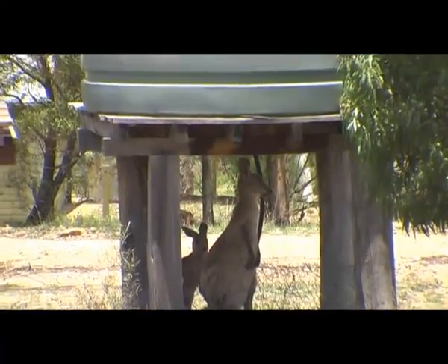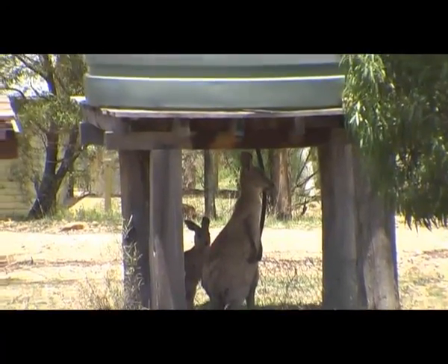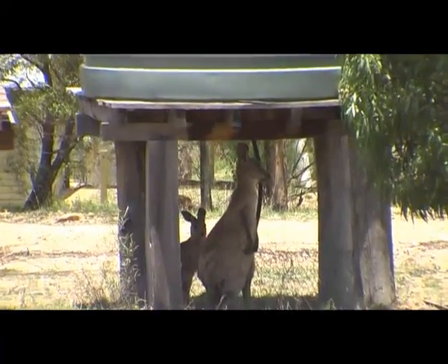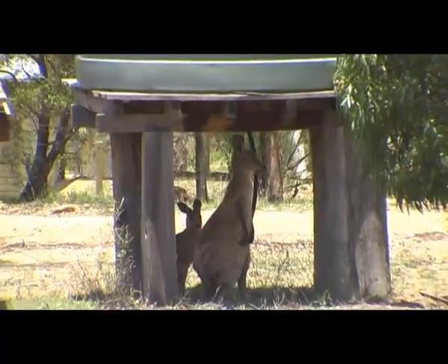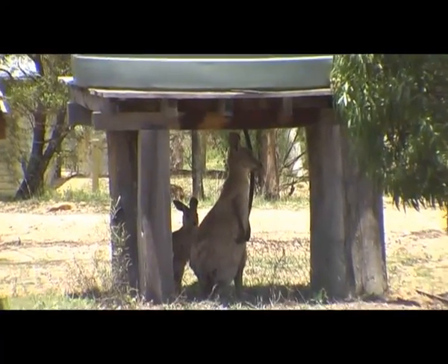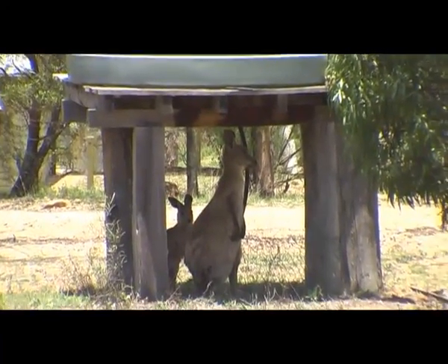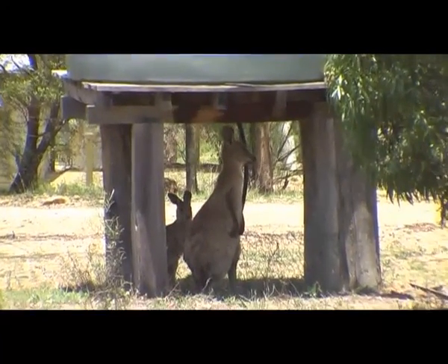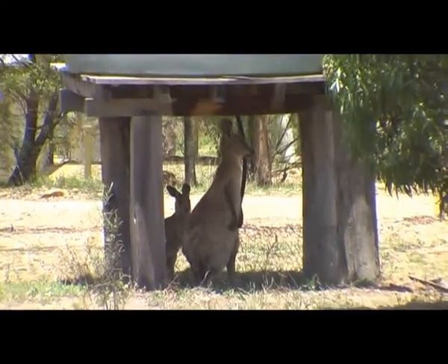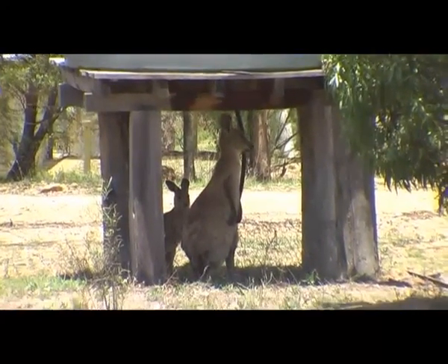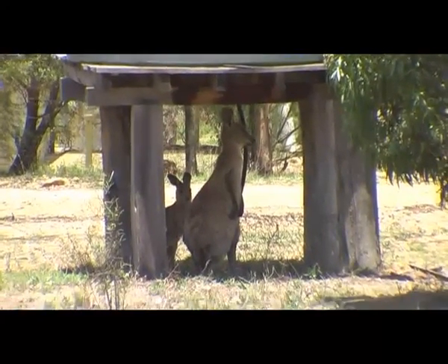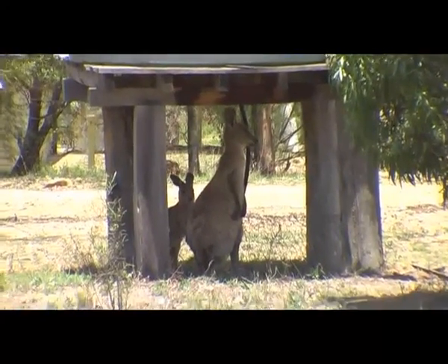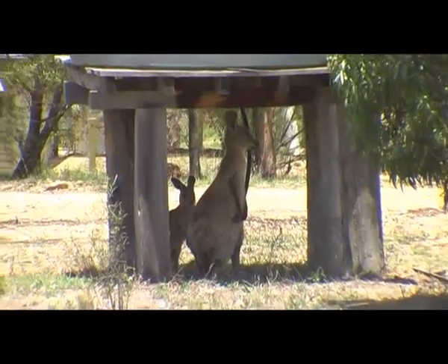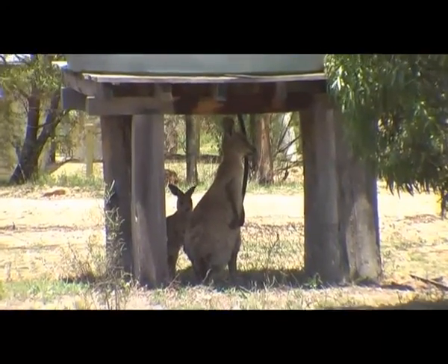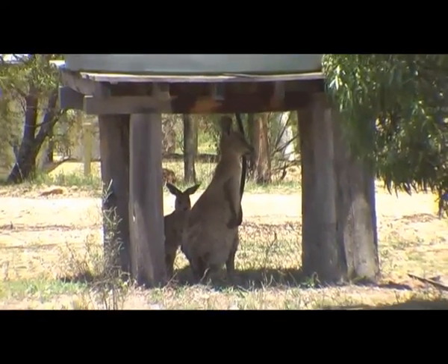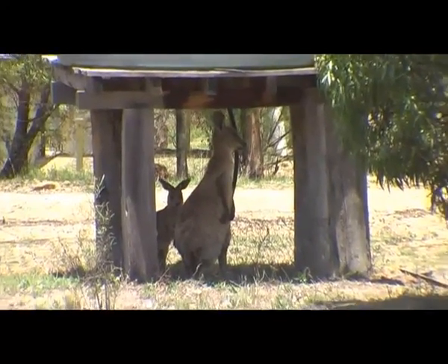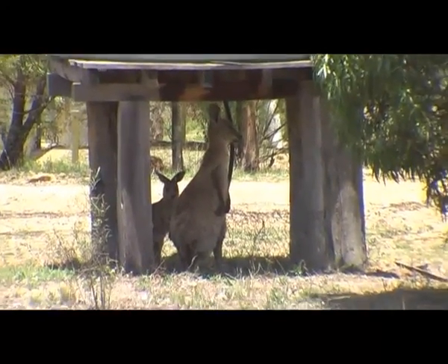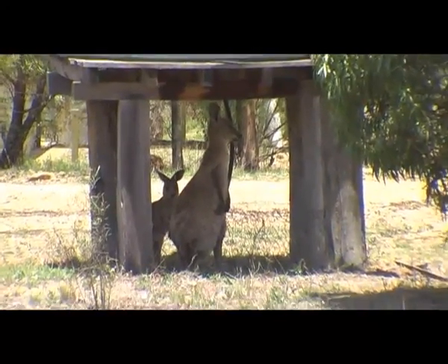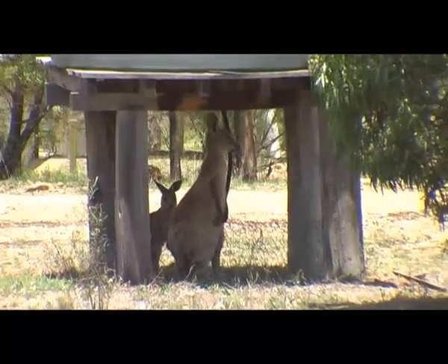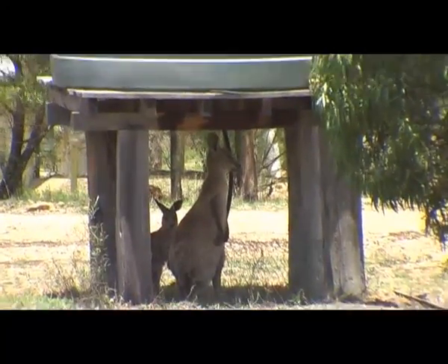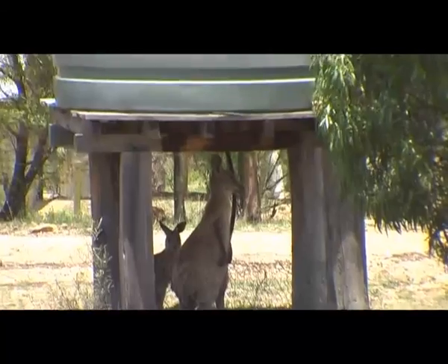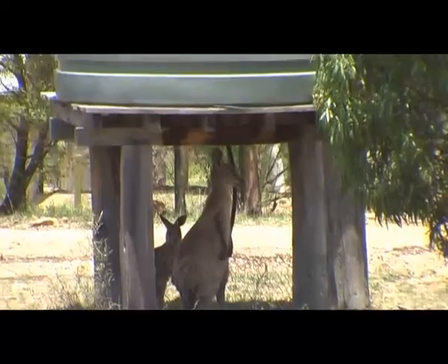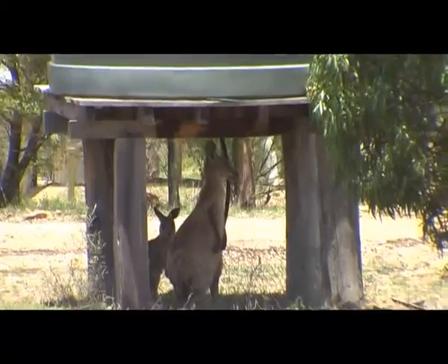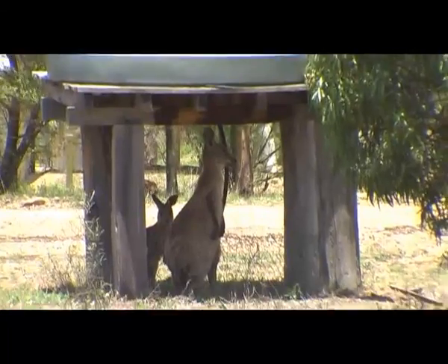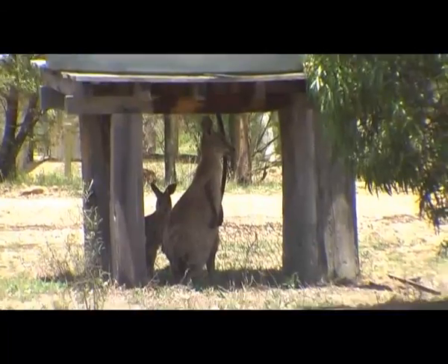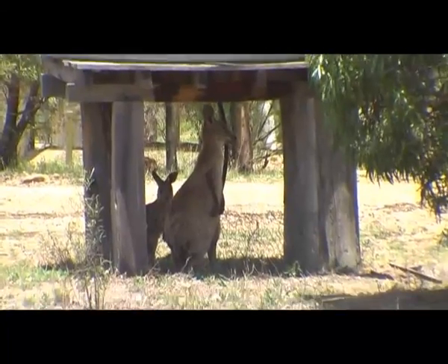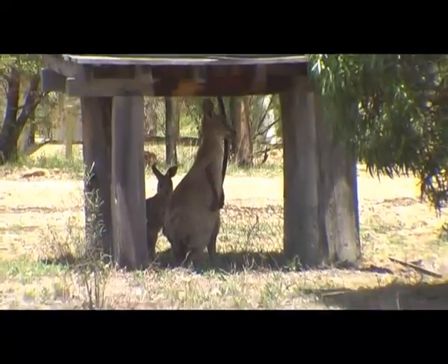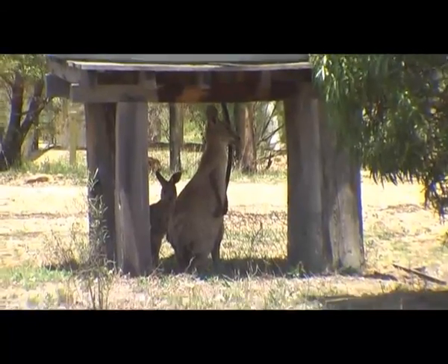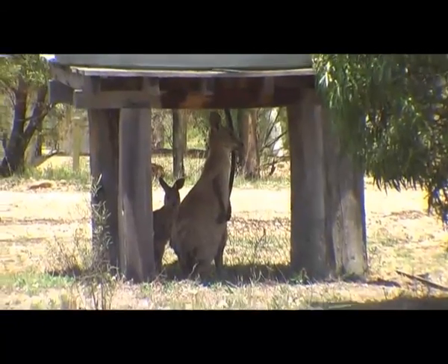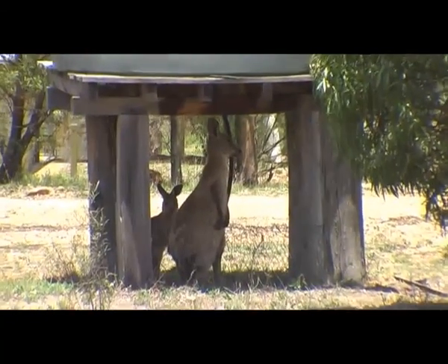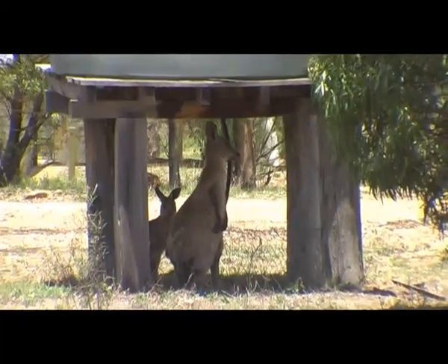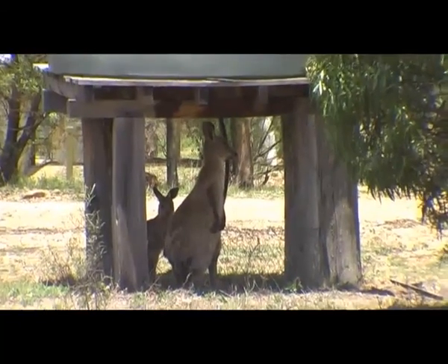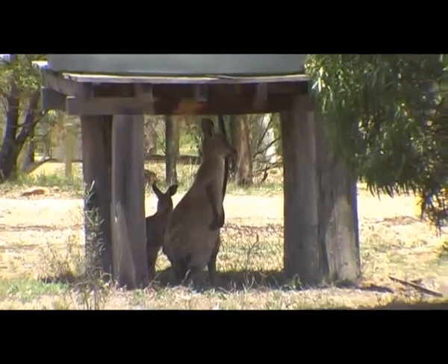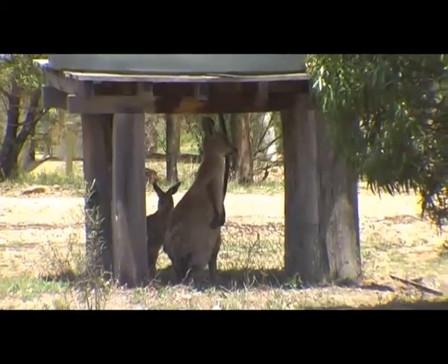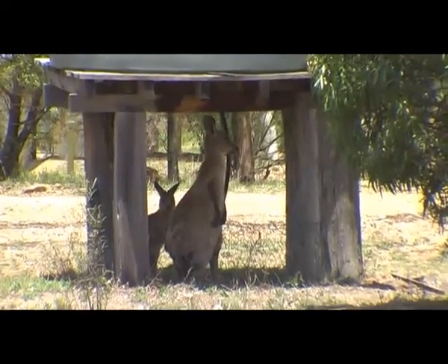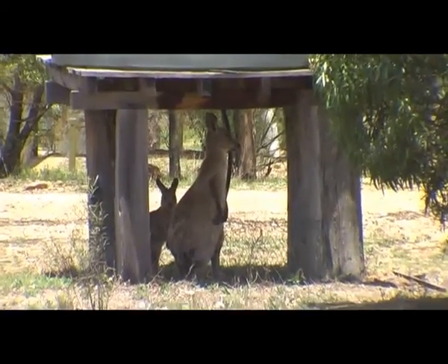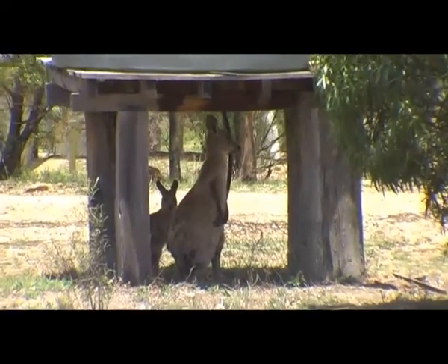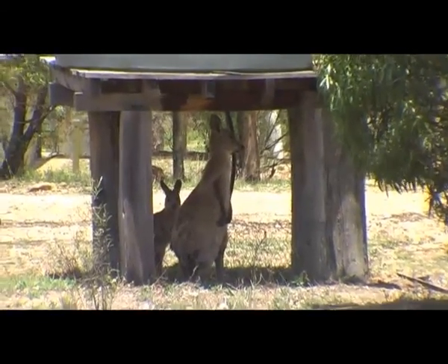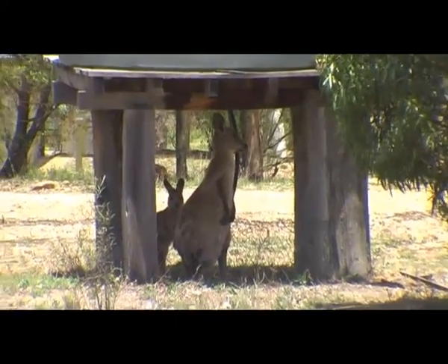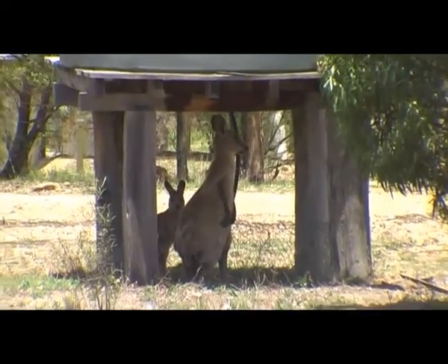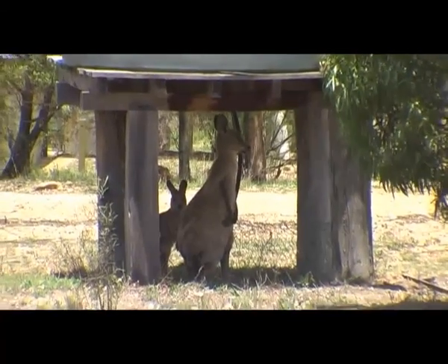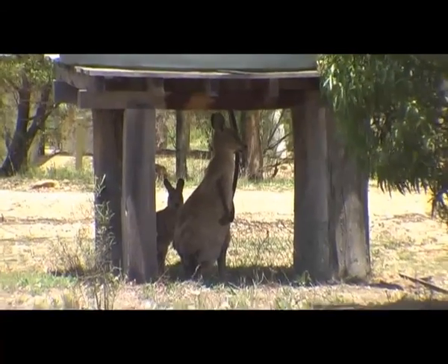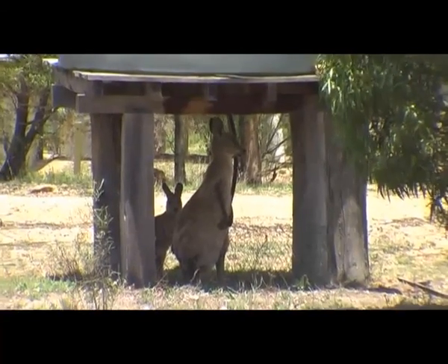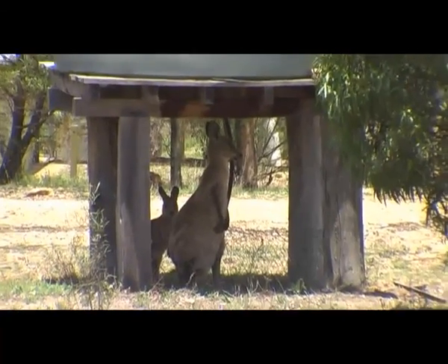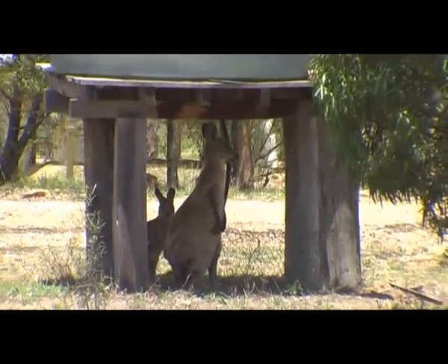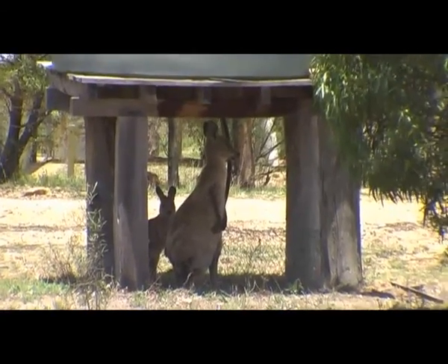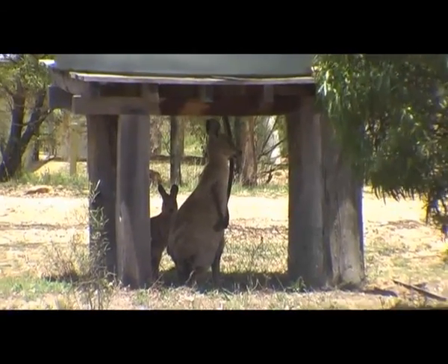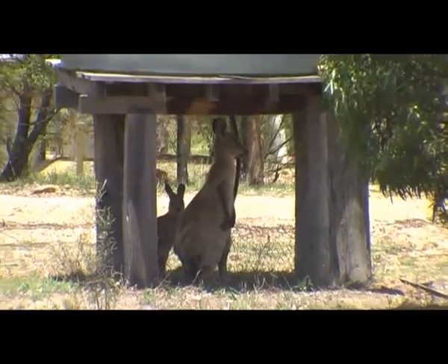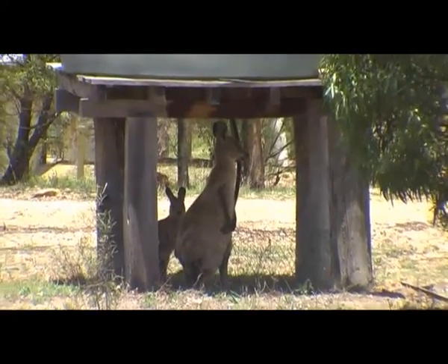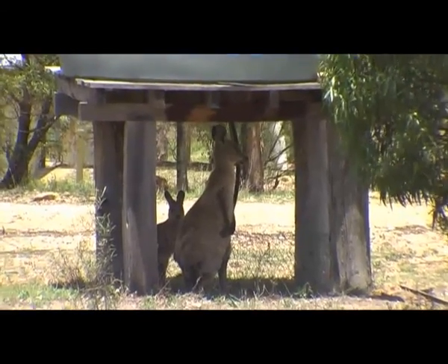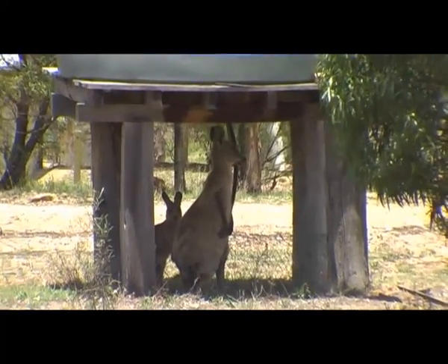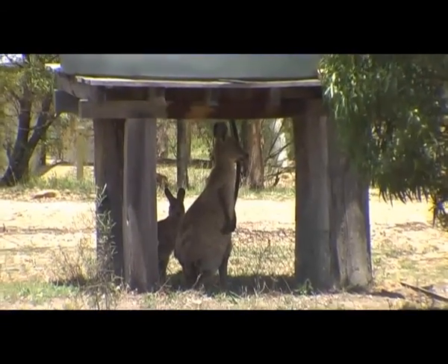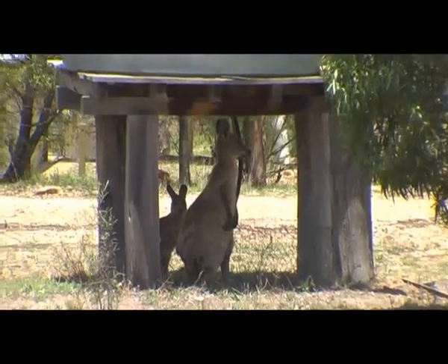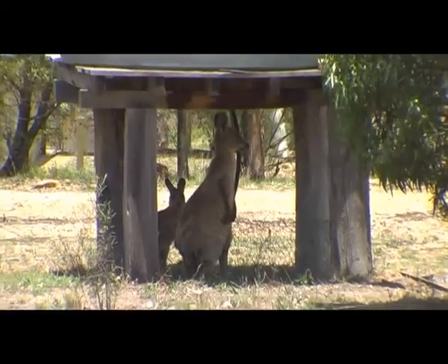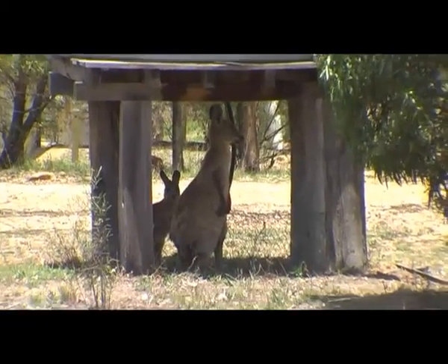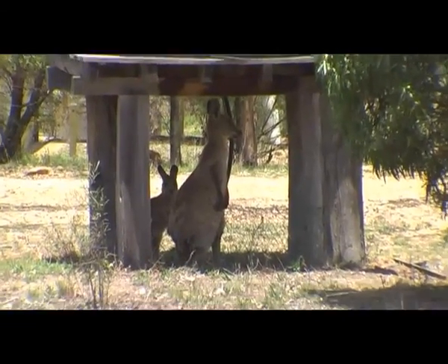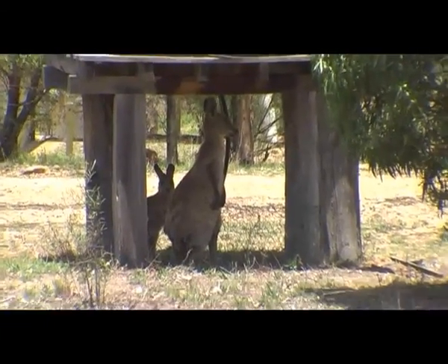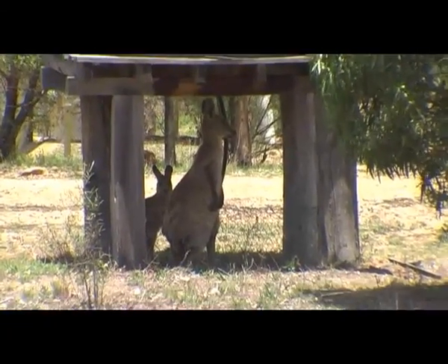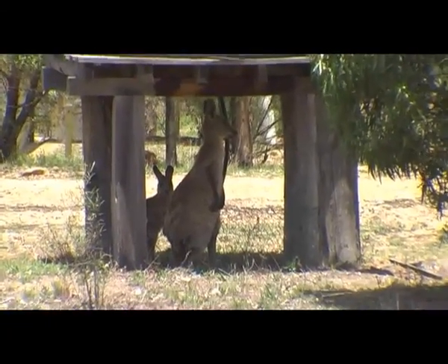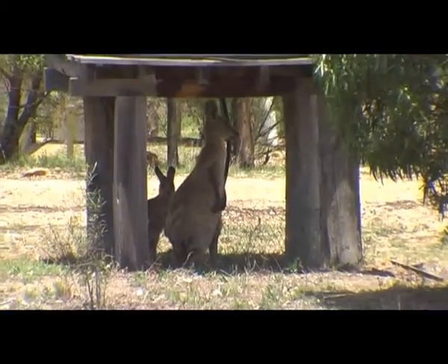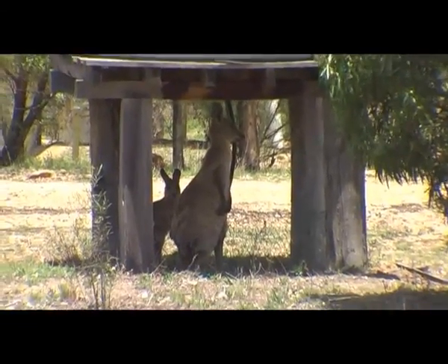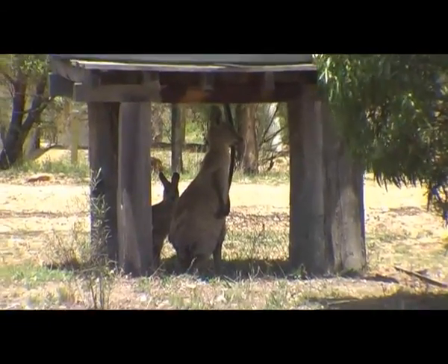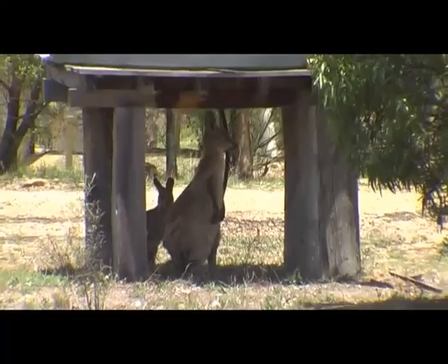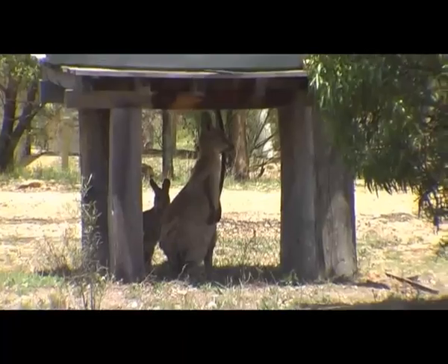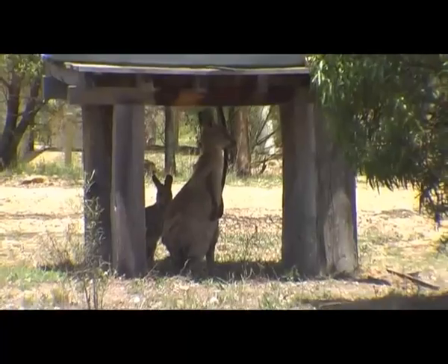I've dropped into the southern end of Sundown National Park, which is the two-wheel drive accessible section.